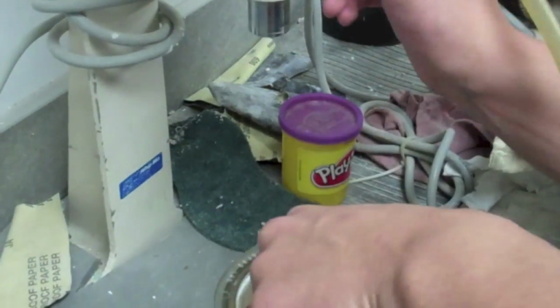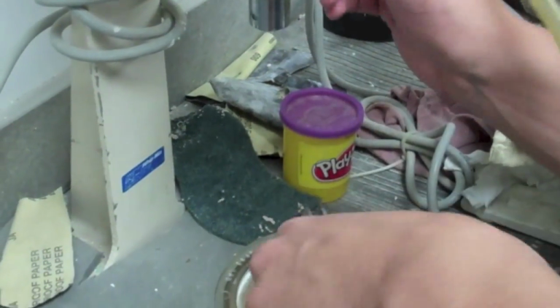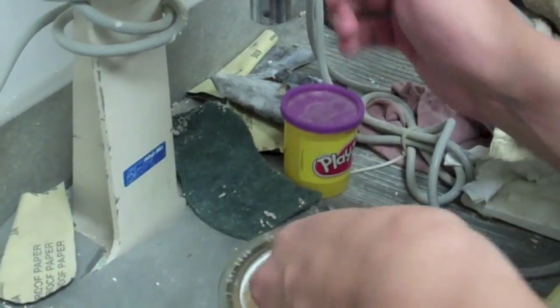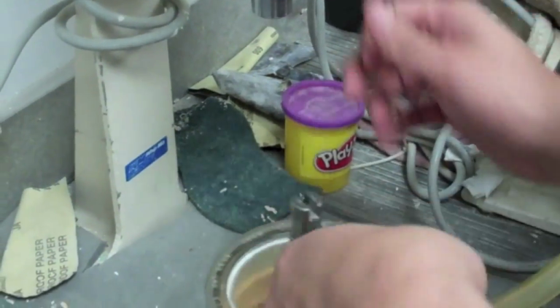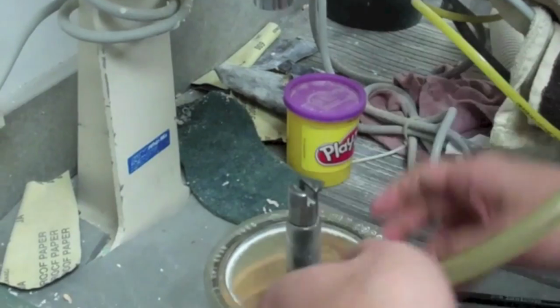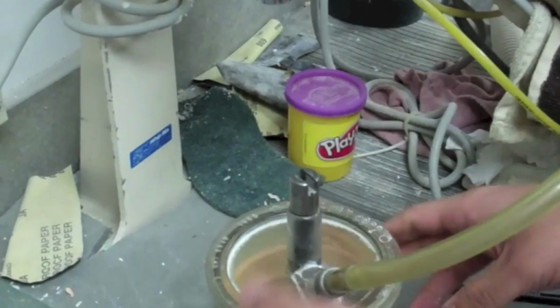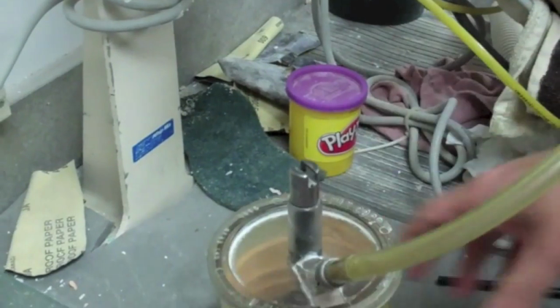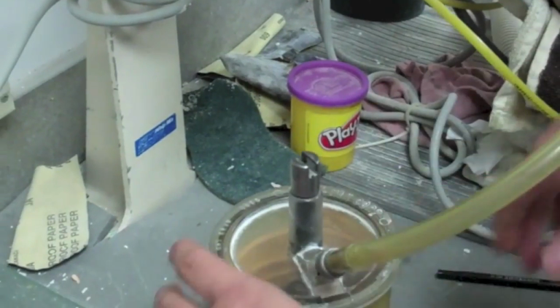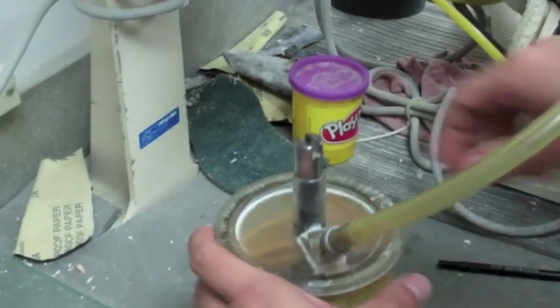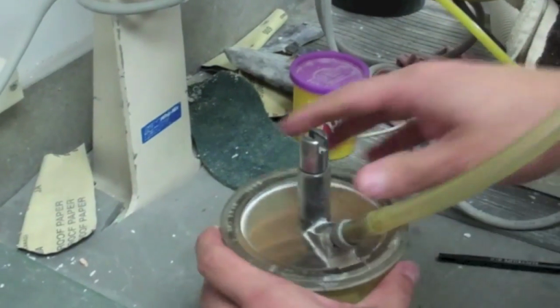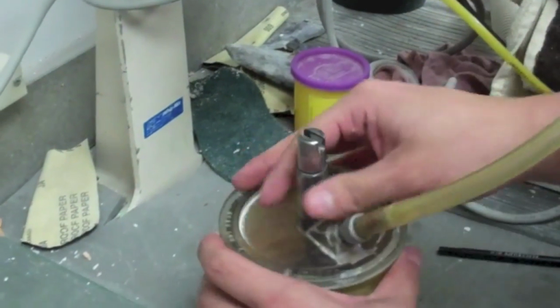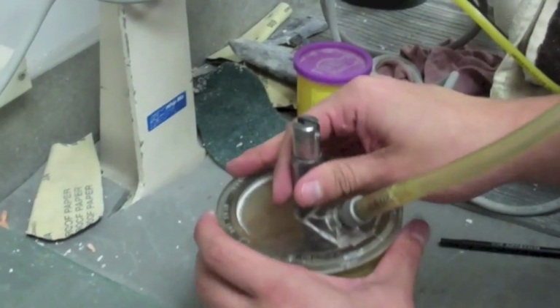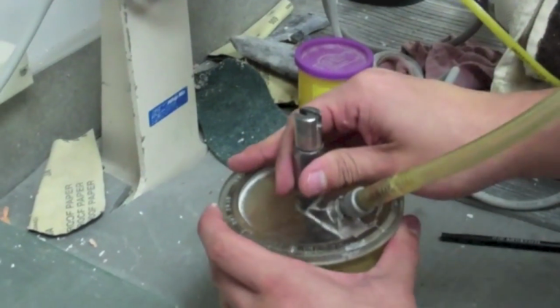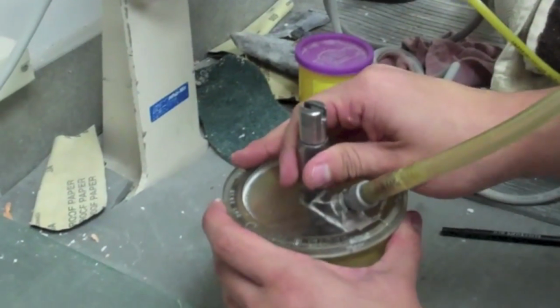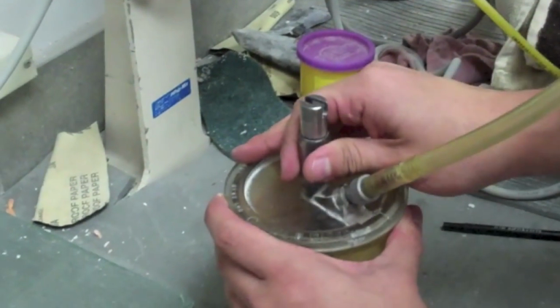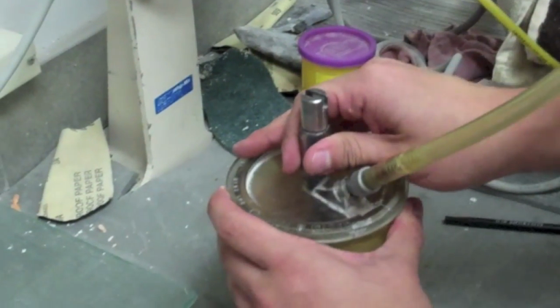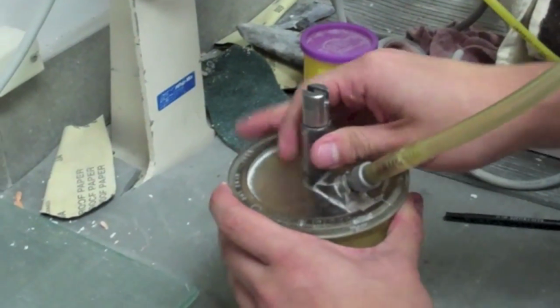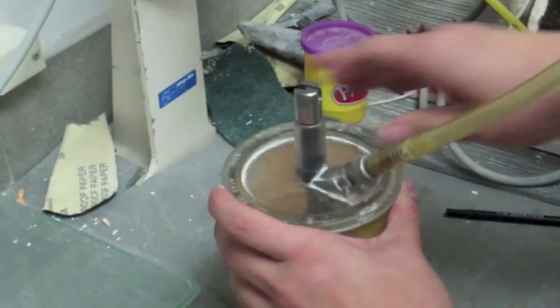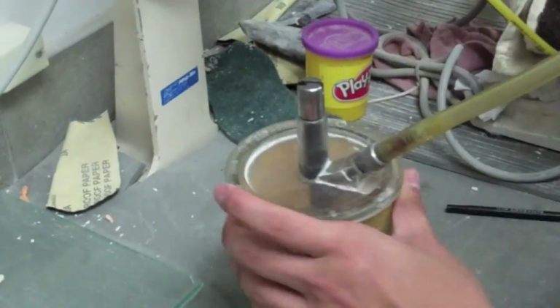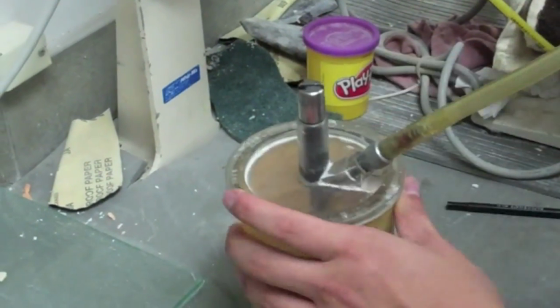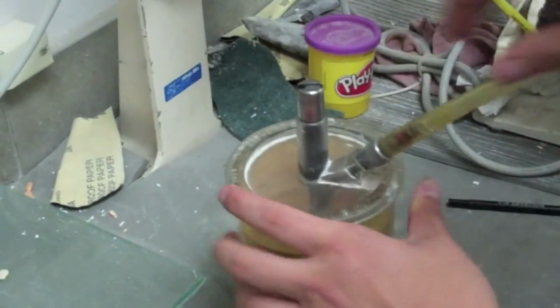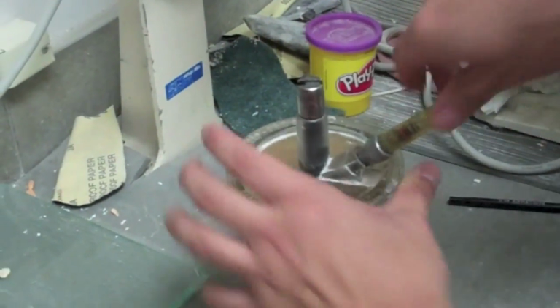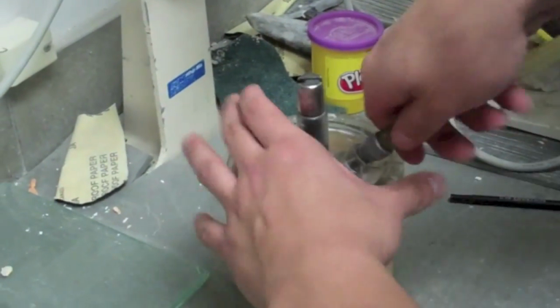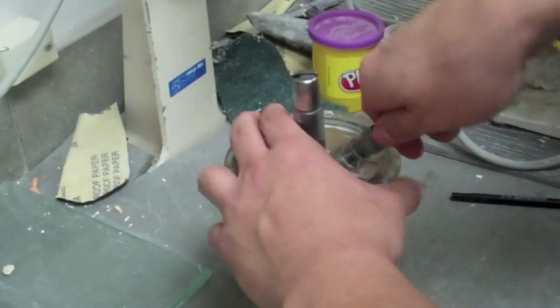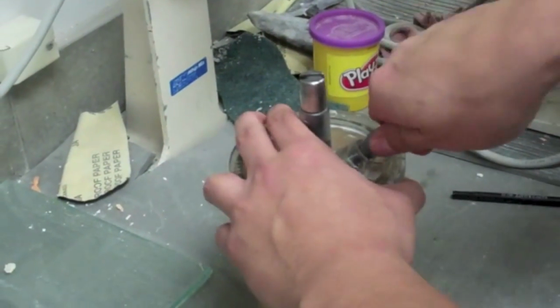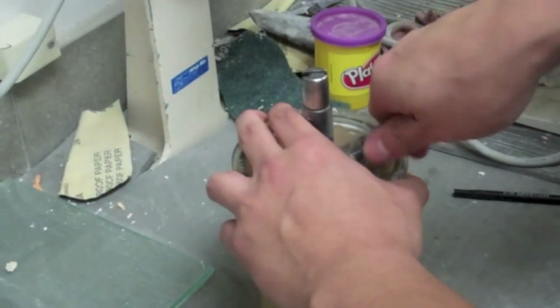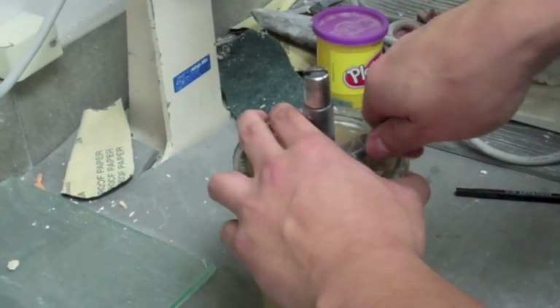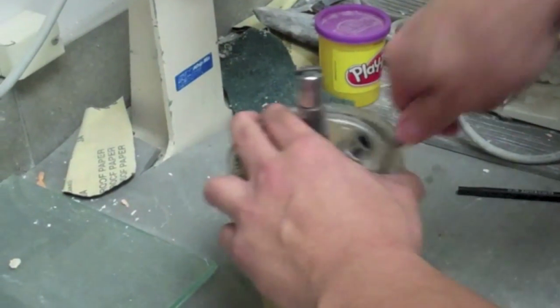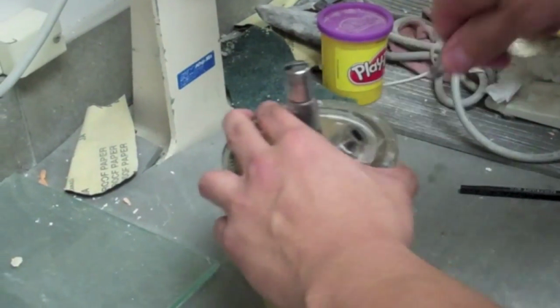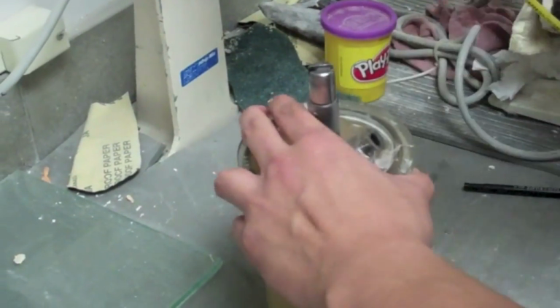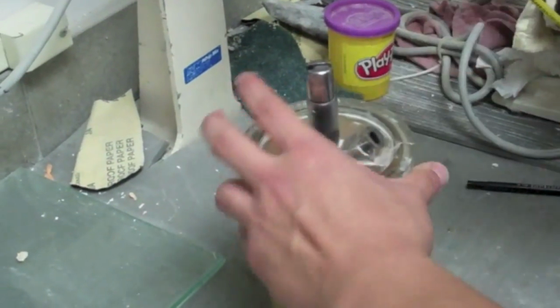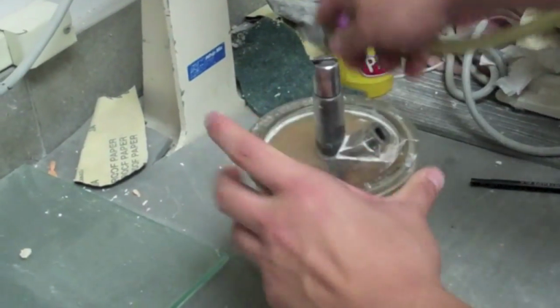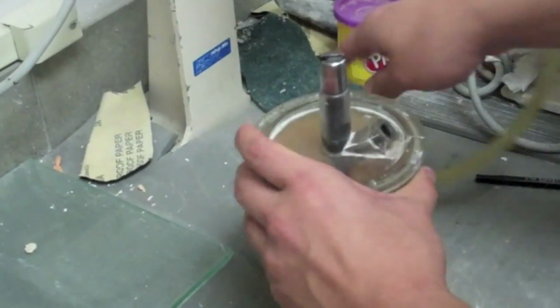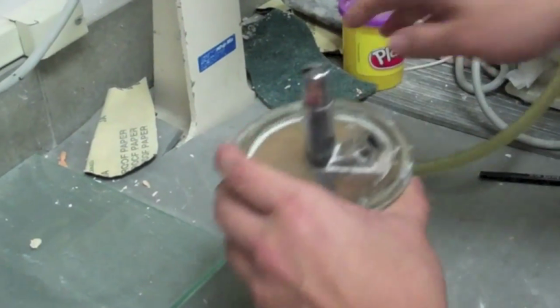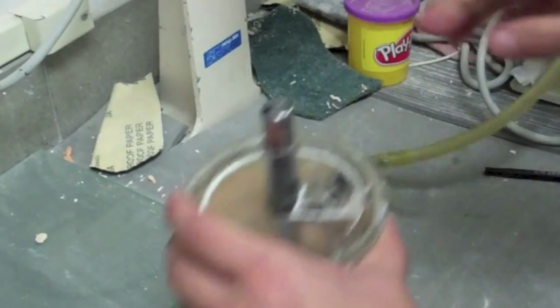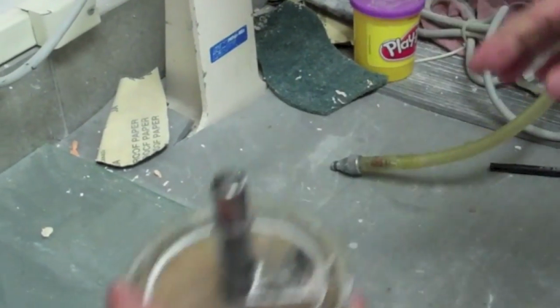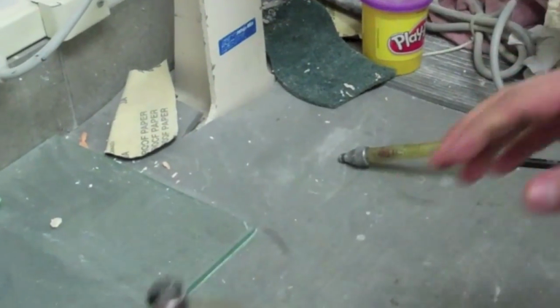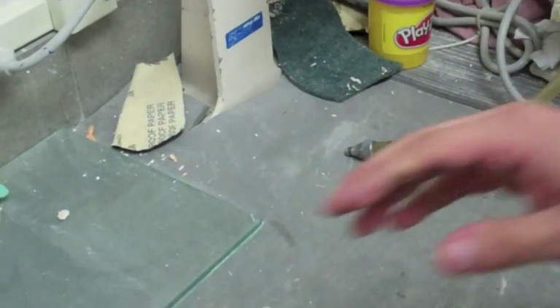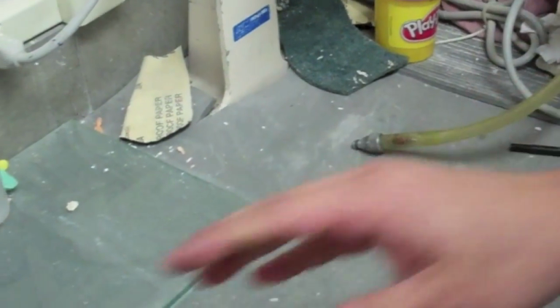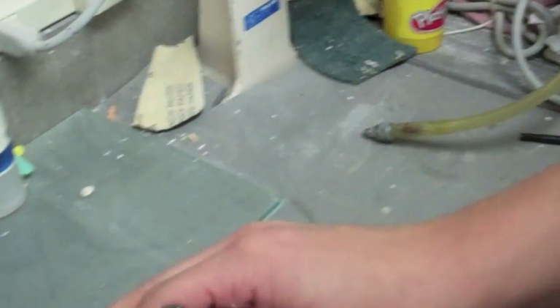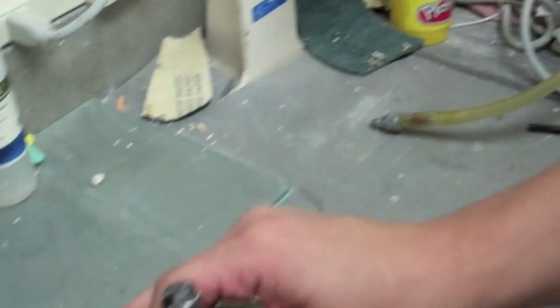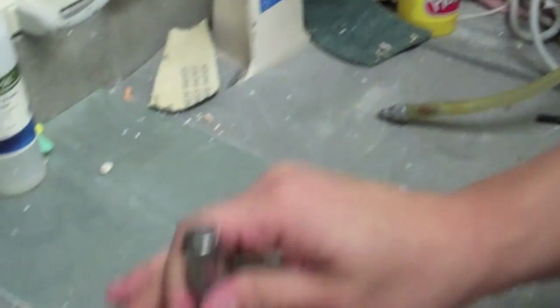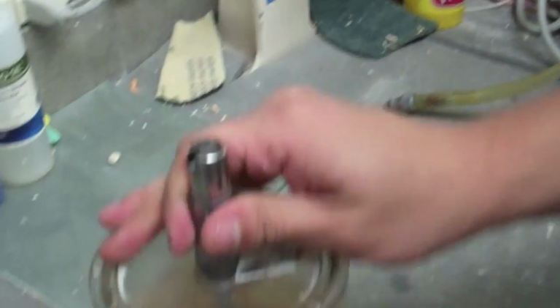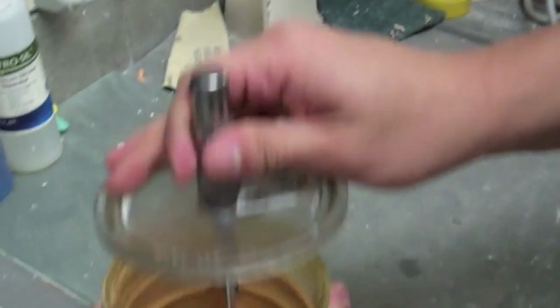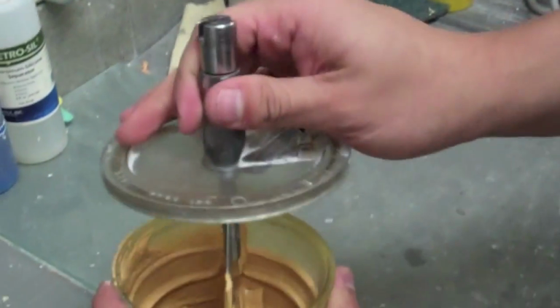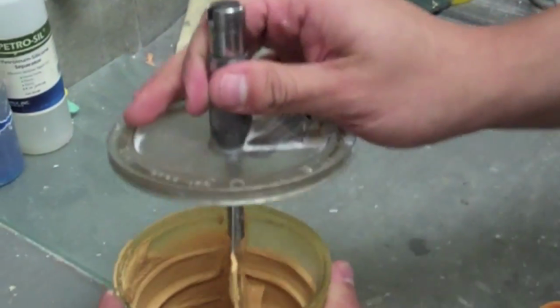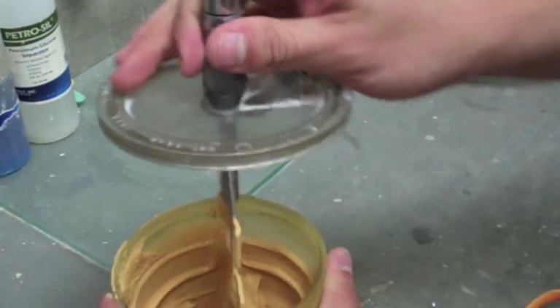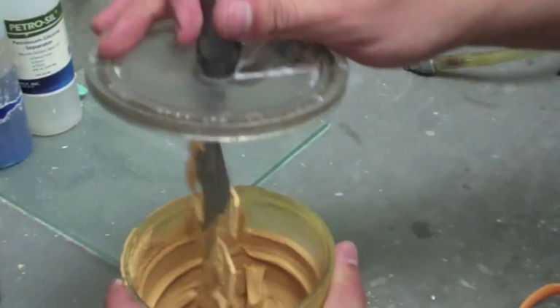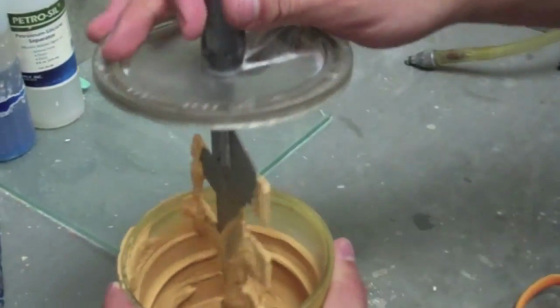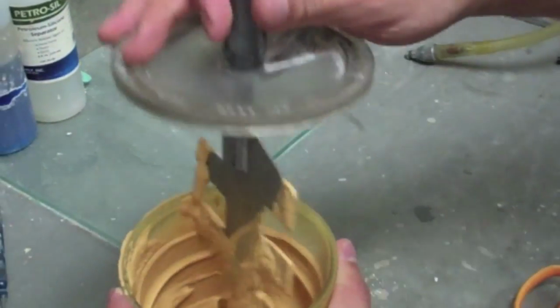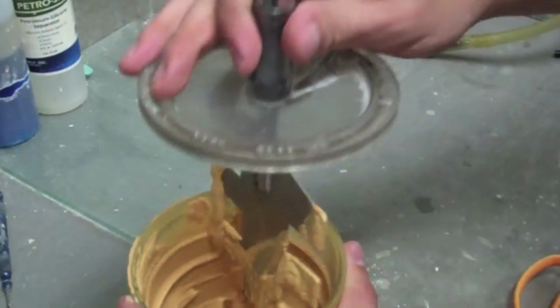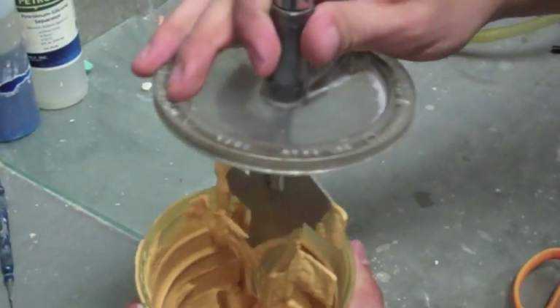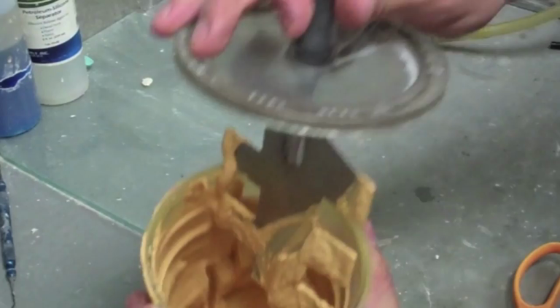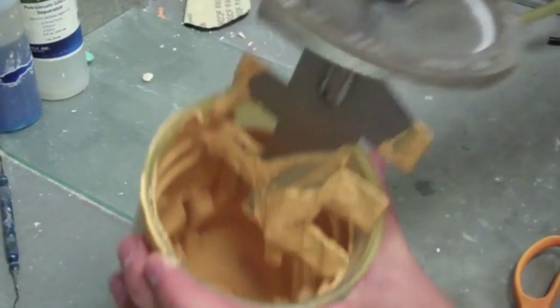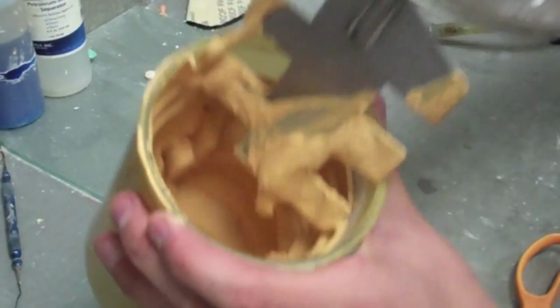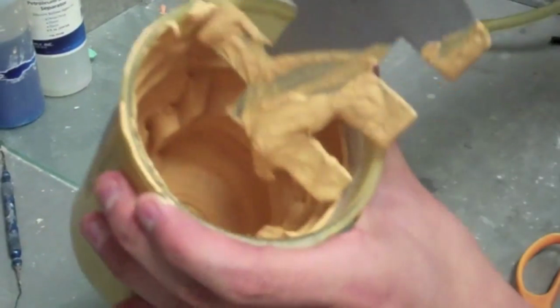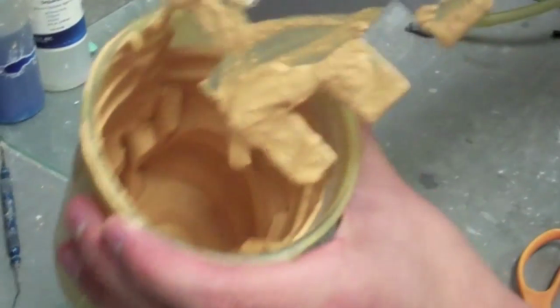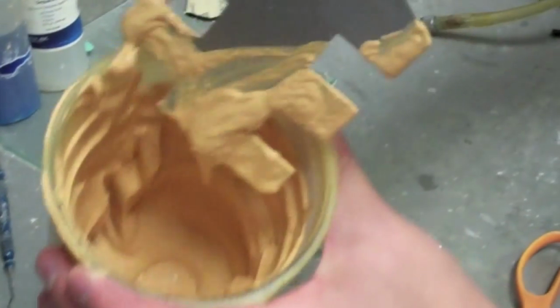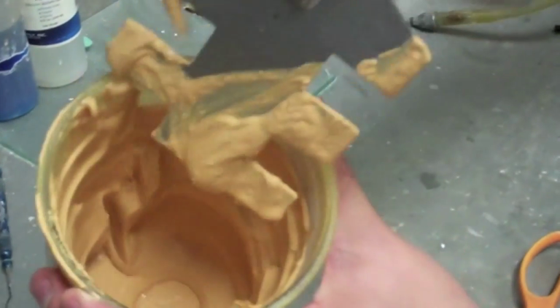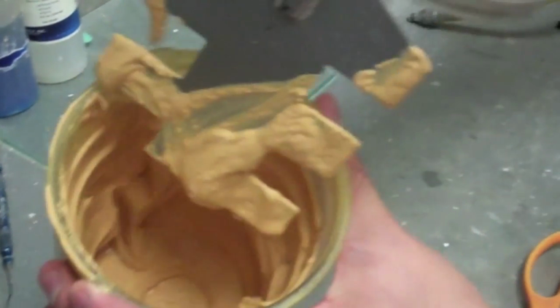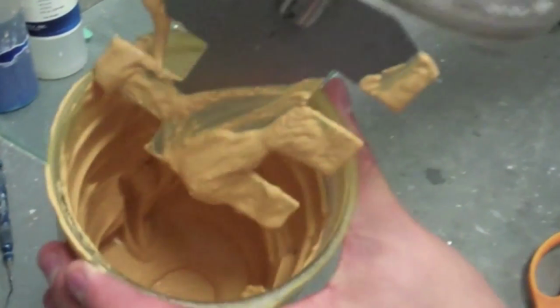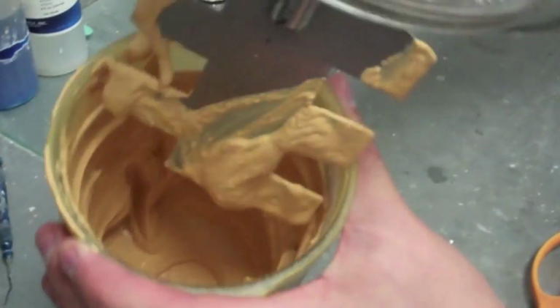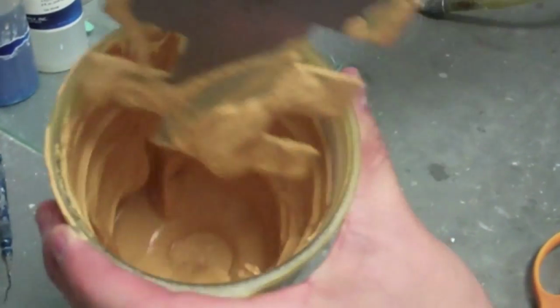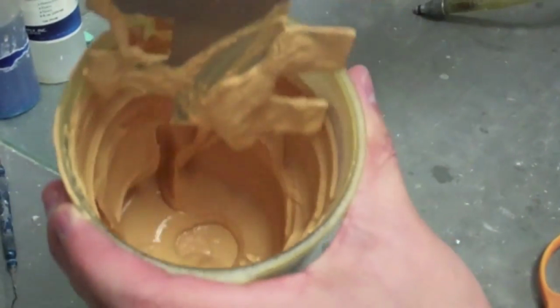Remove the air hose from the insert and open the lid. You should see a creamy consistency as shown.